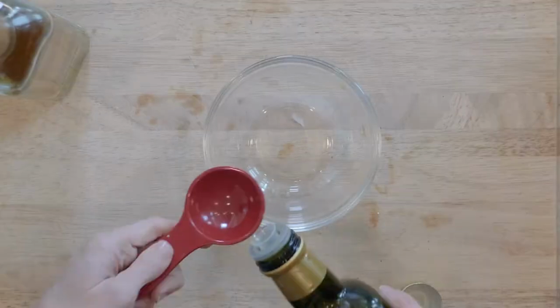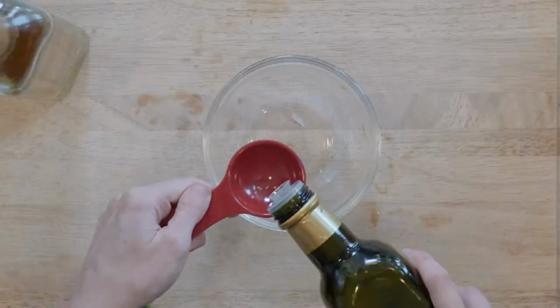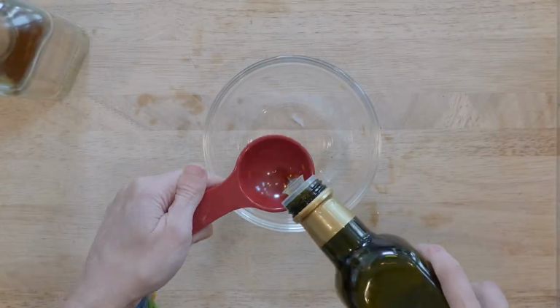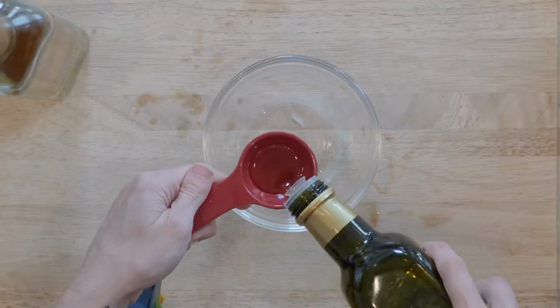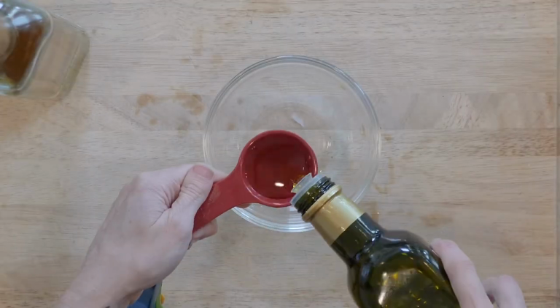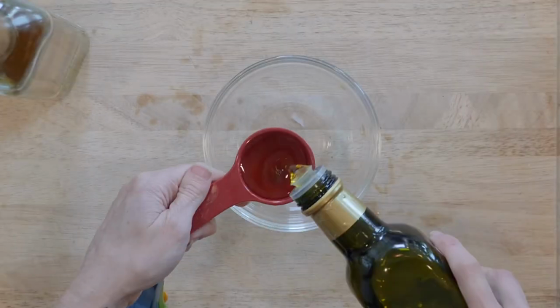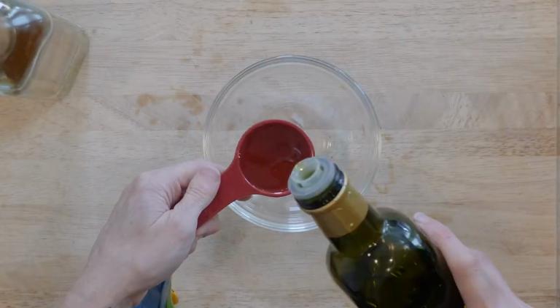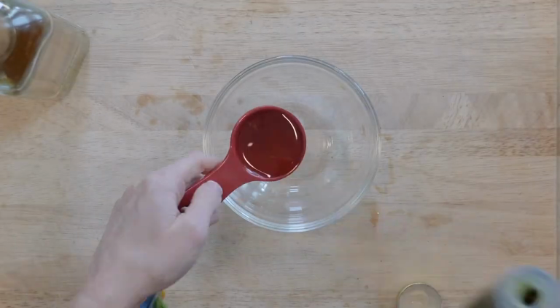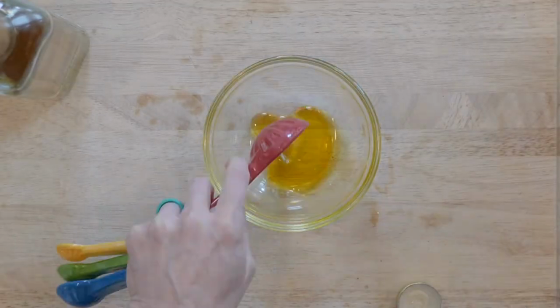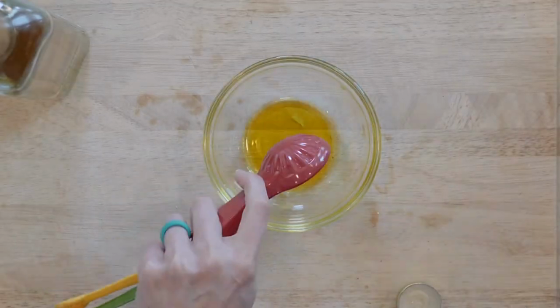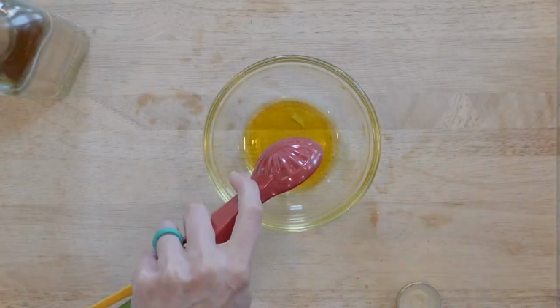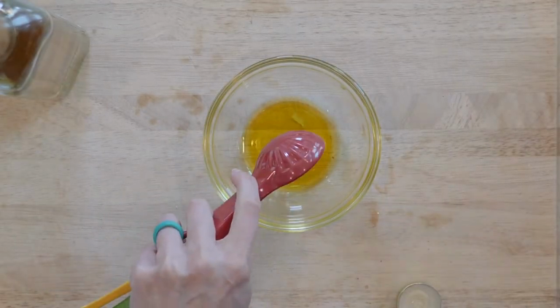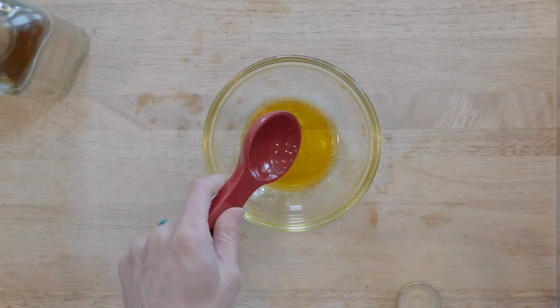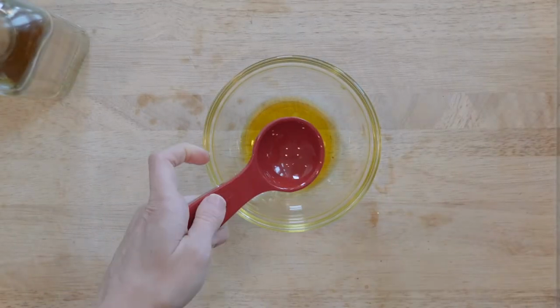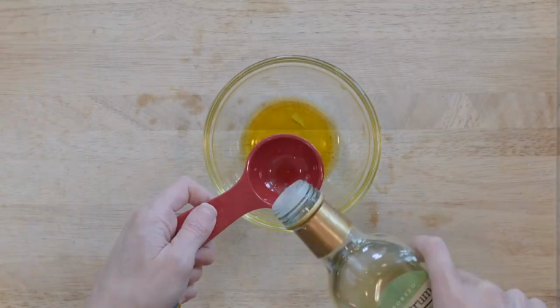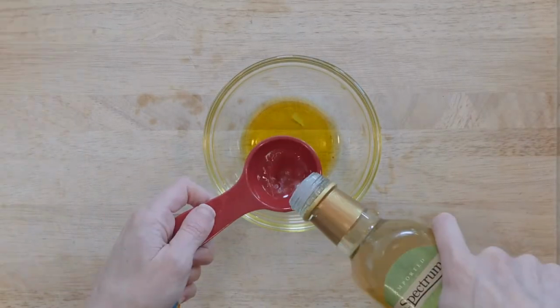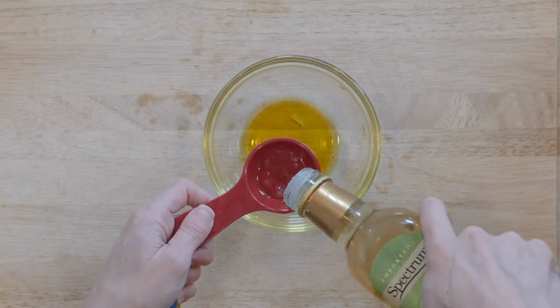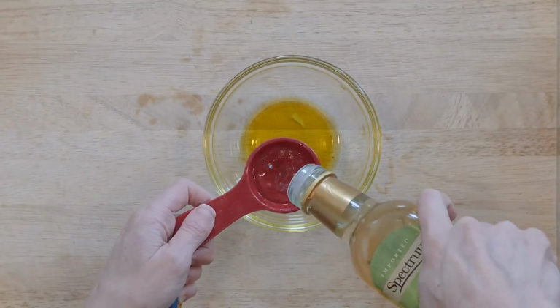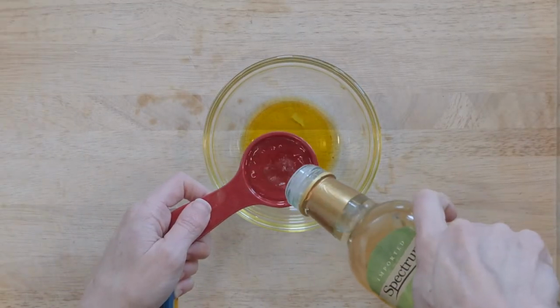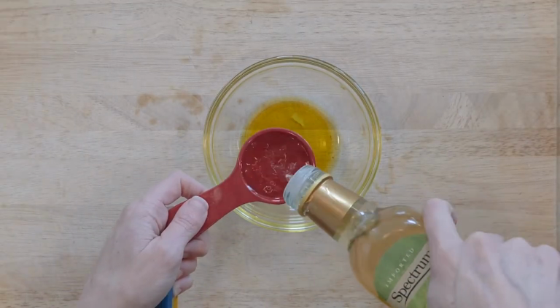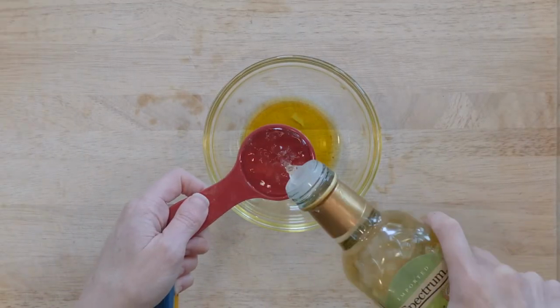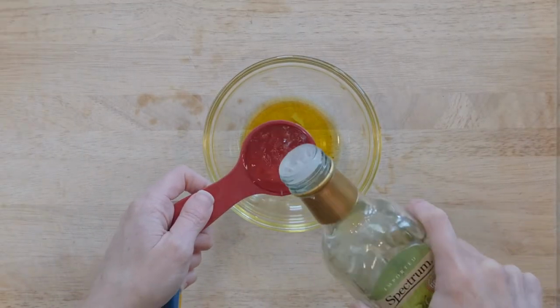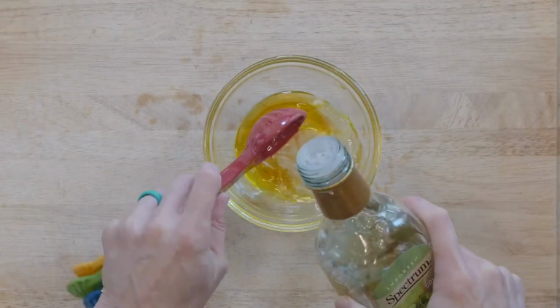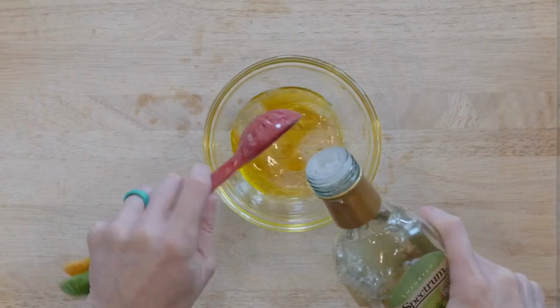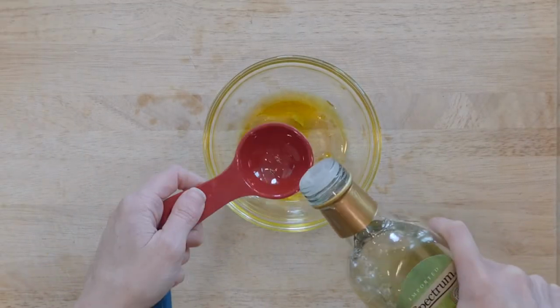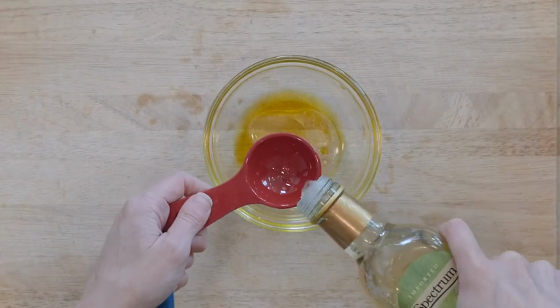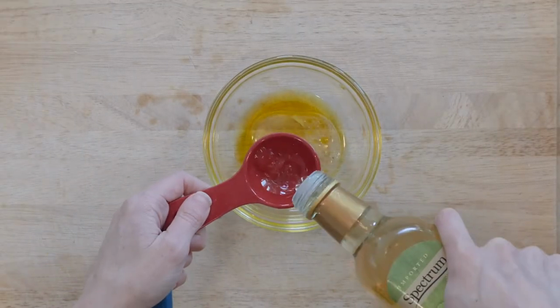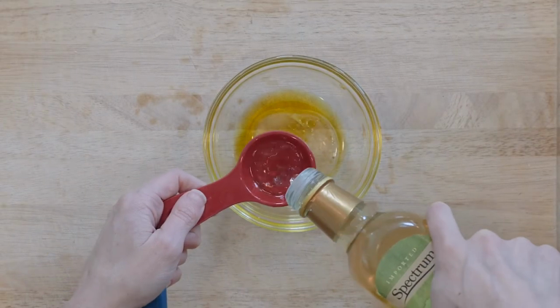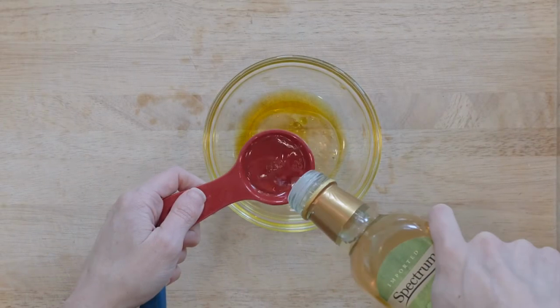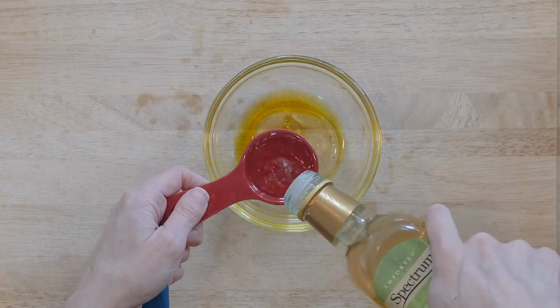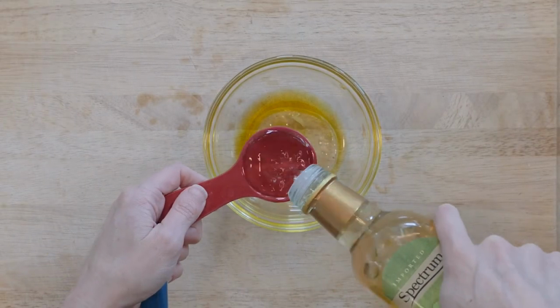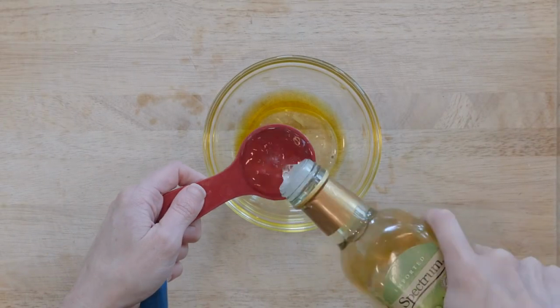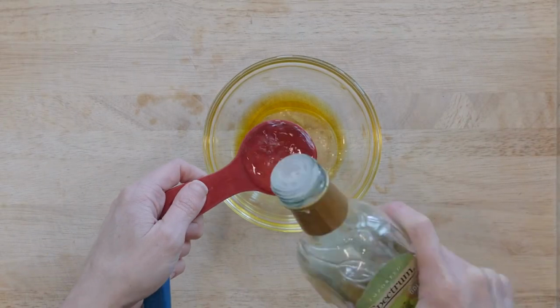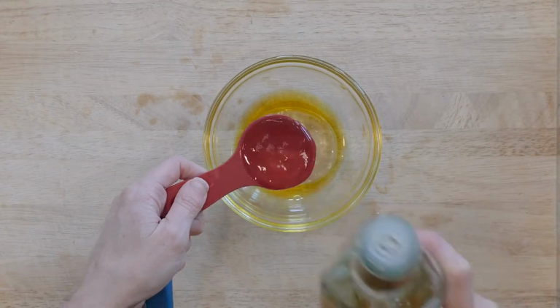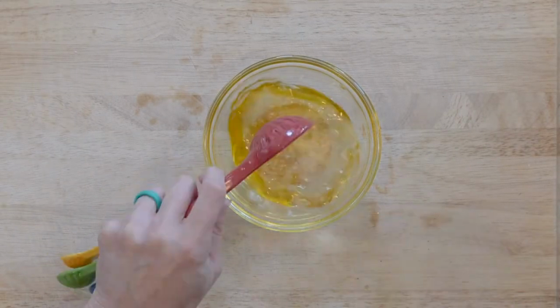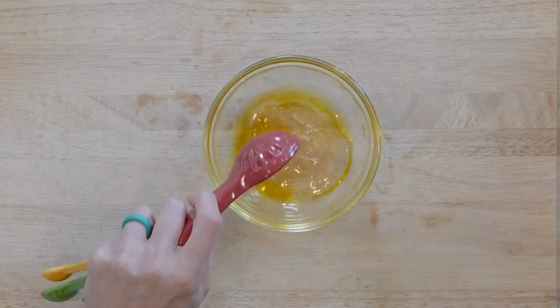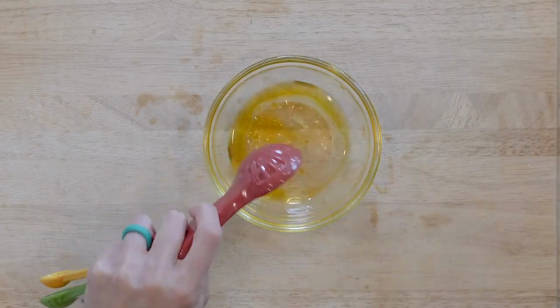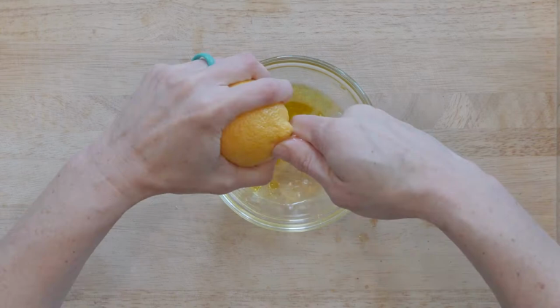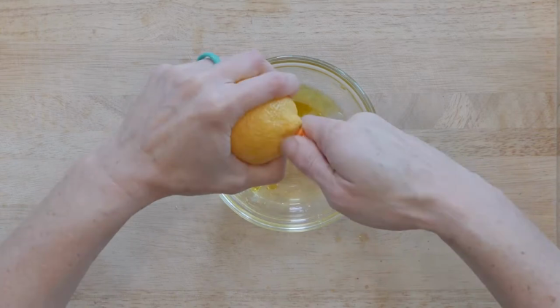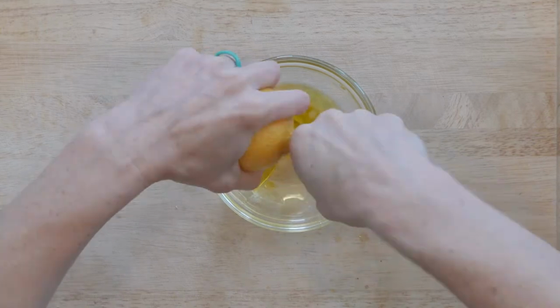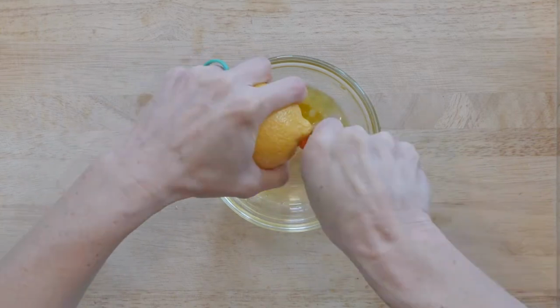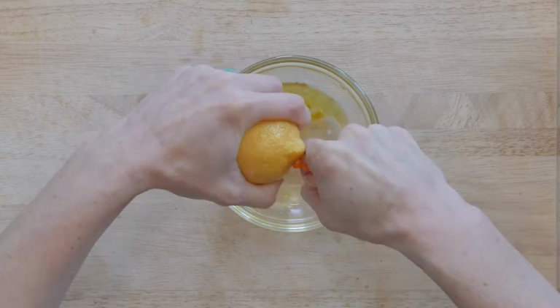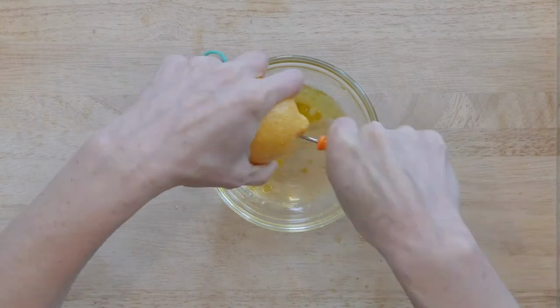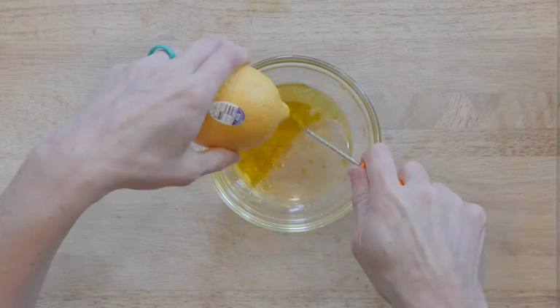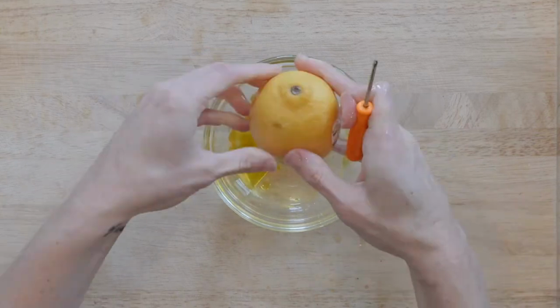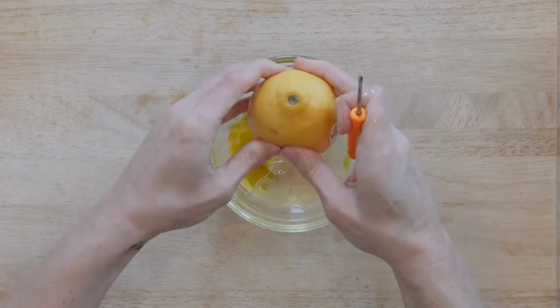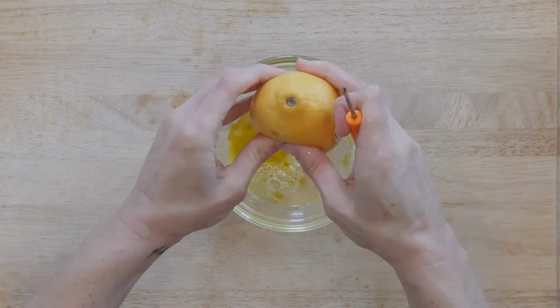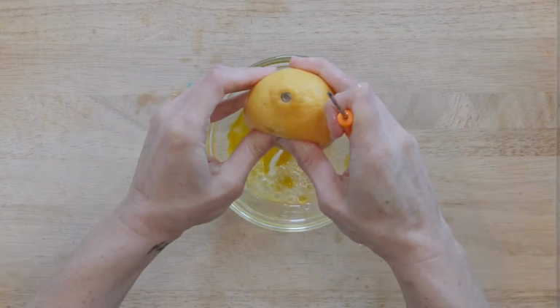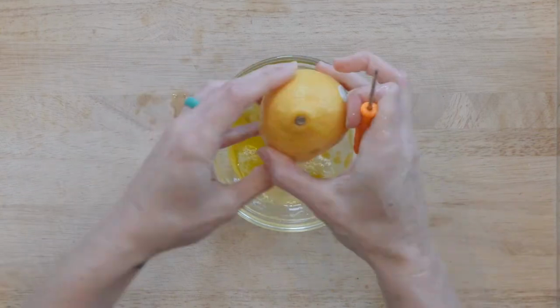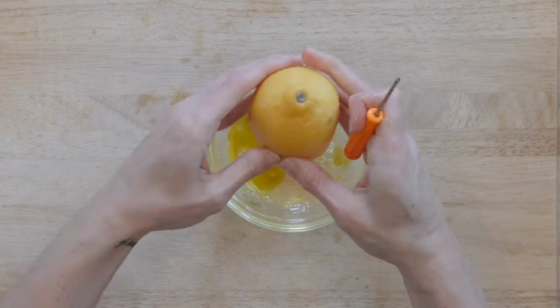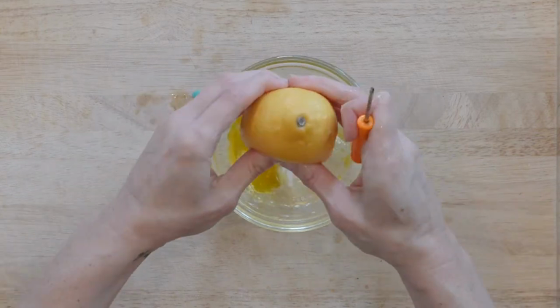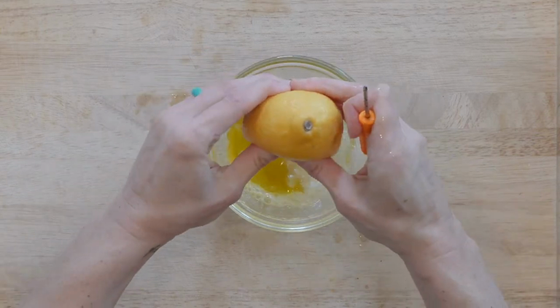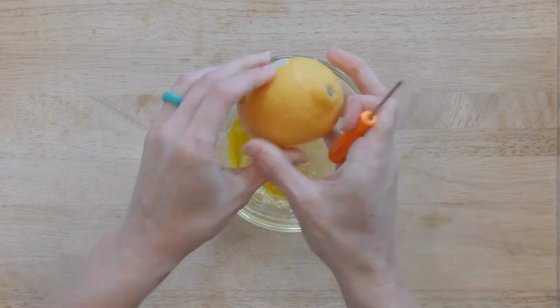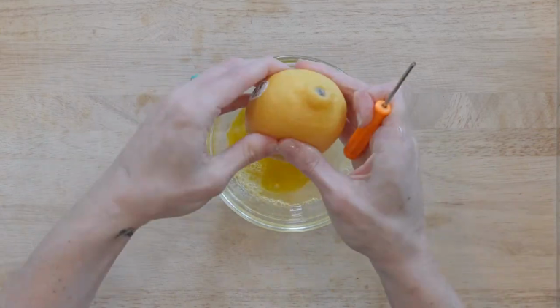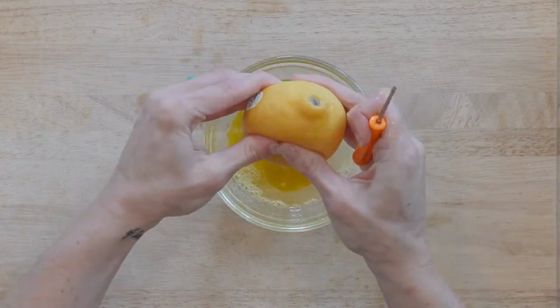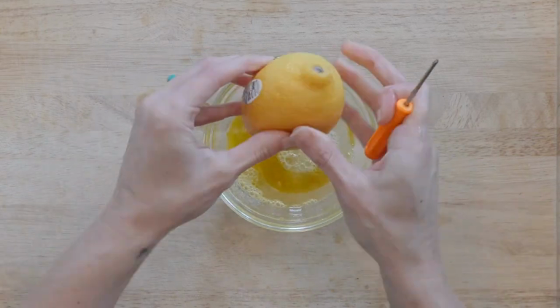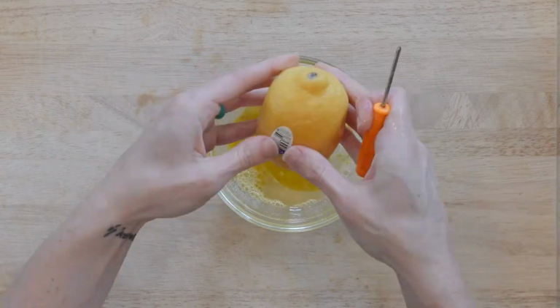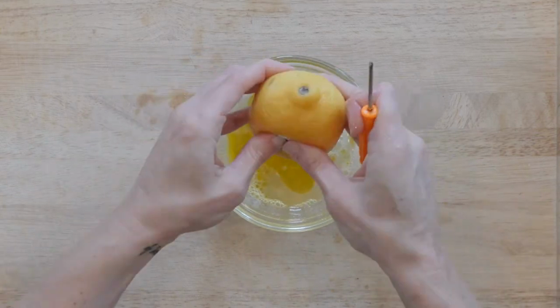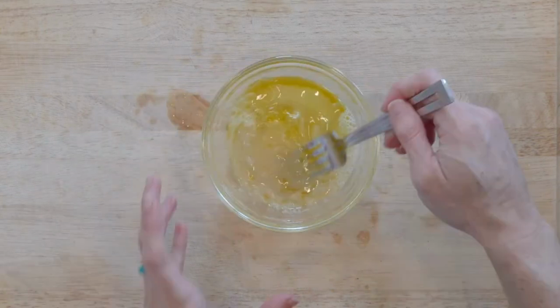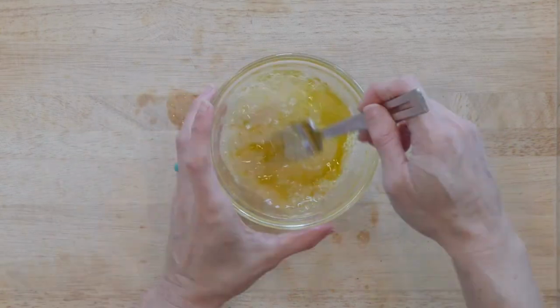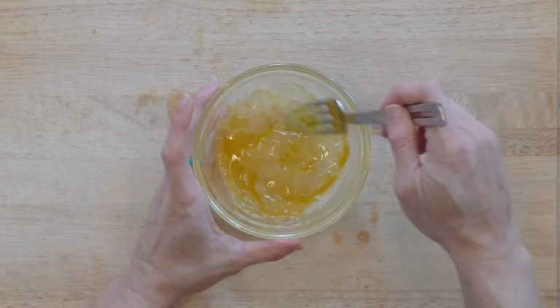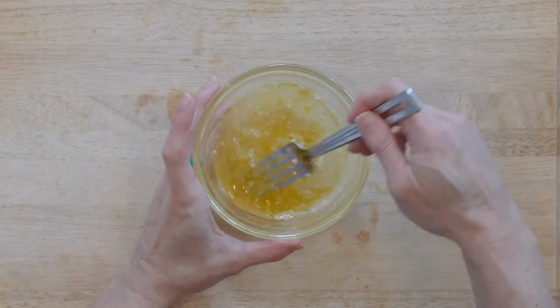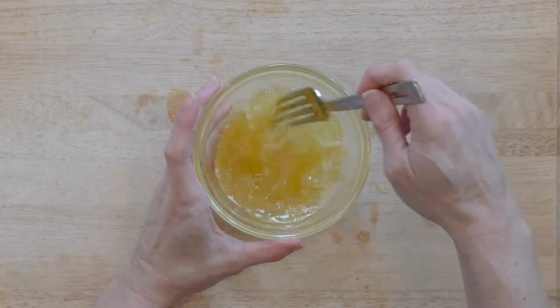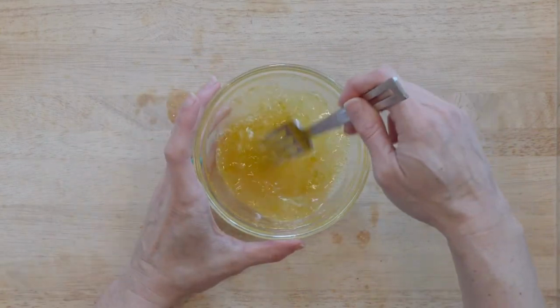While the peaches are roasting, whisk together the juice from one lemon, white wine vinegar, and olive oil. Set that aside.